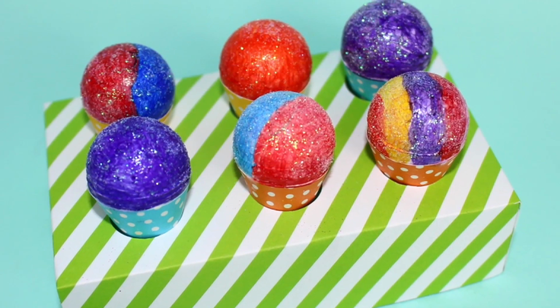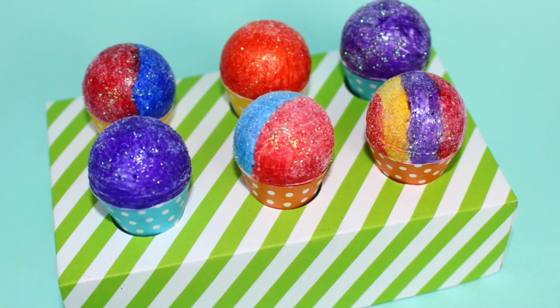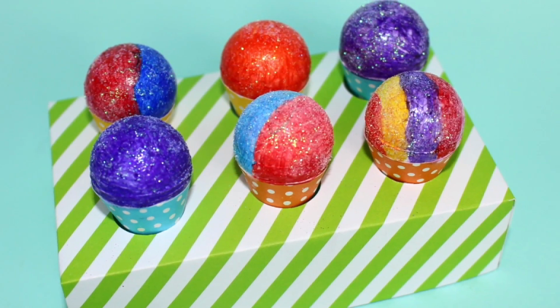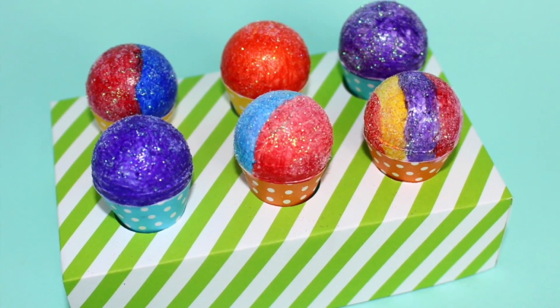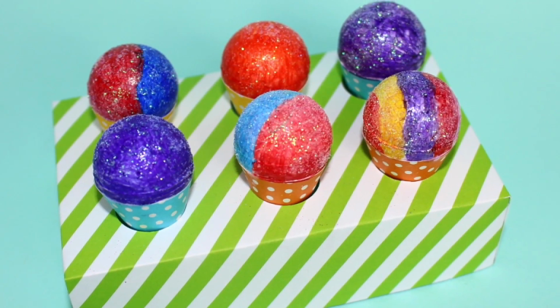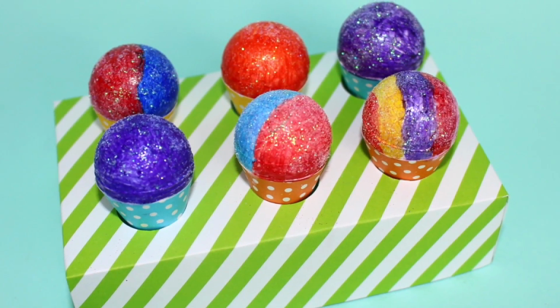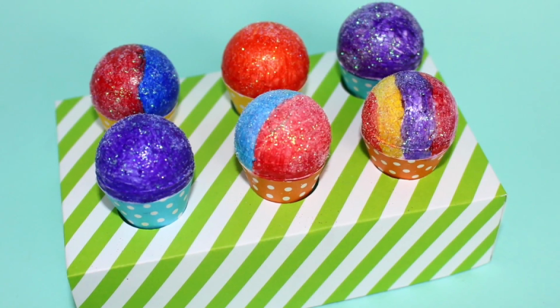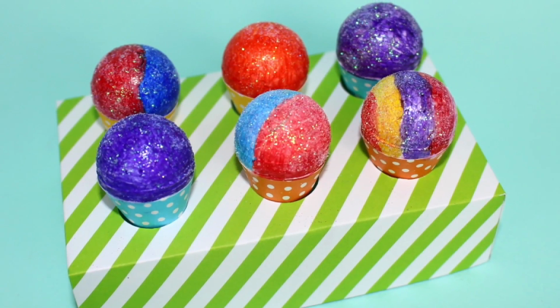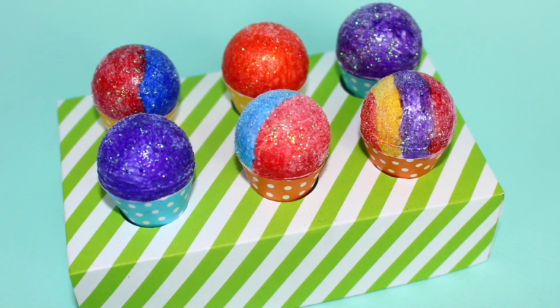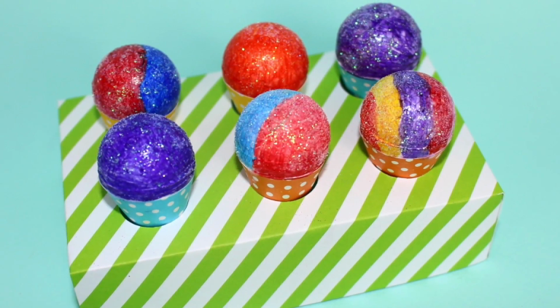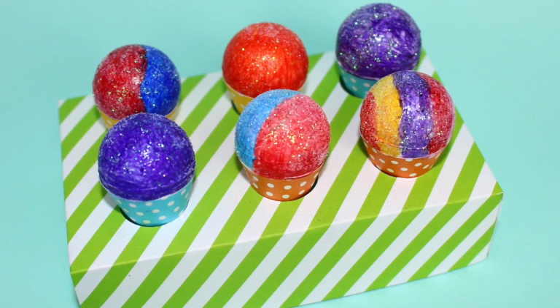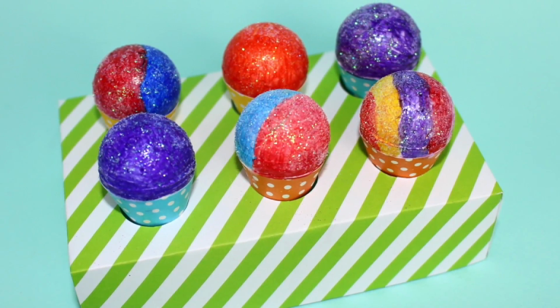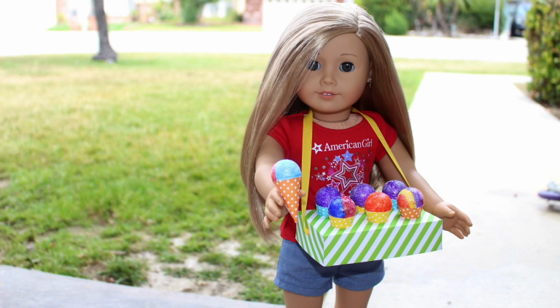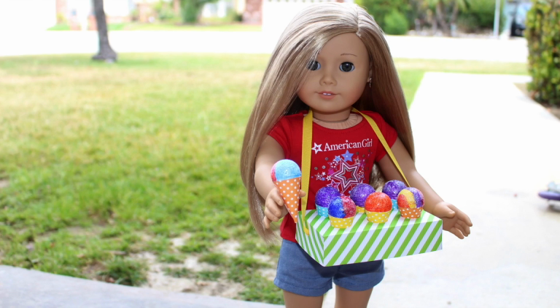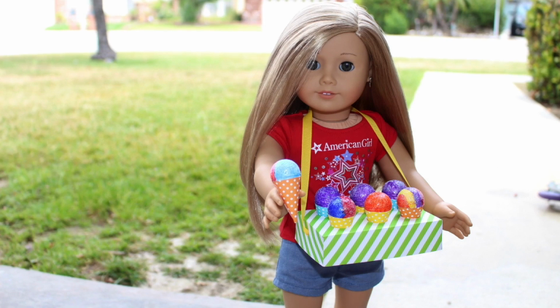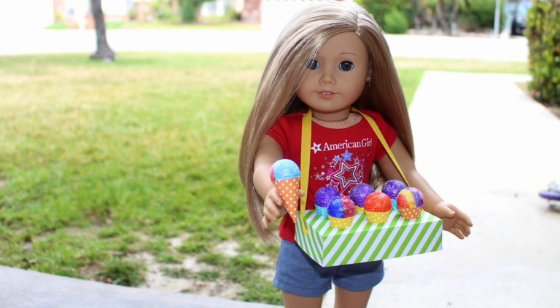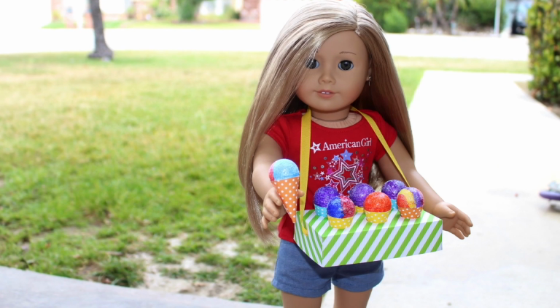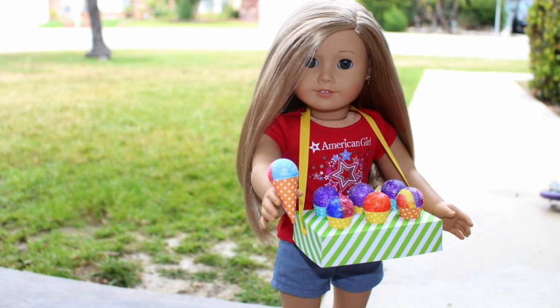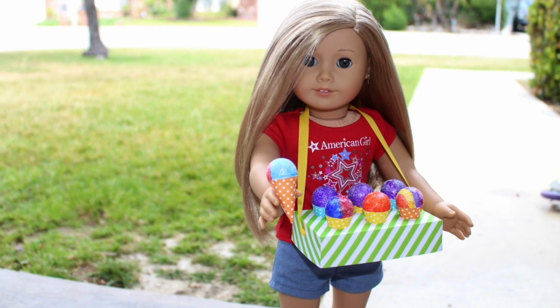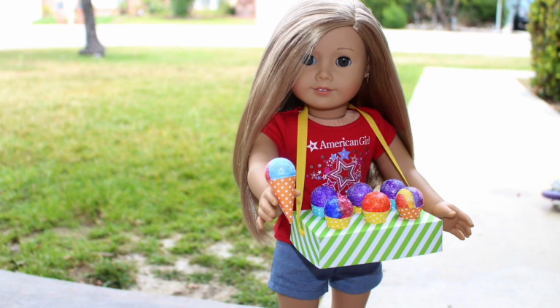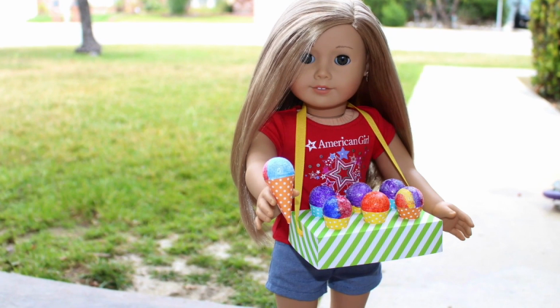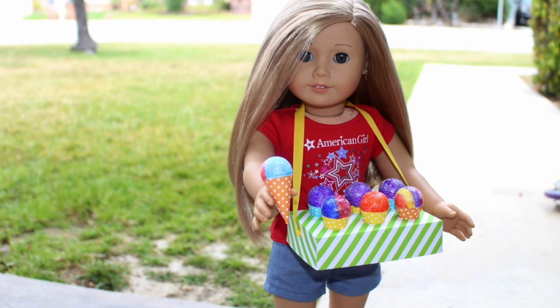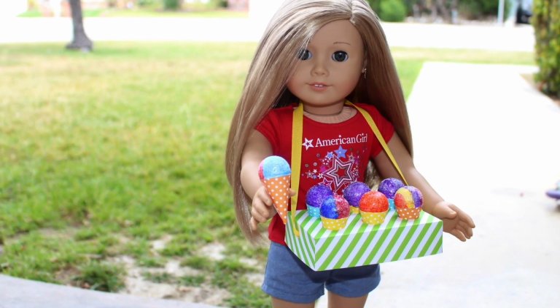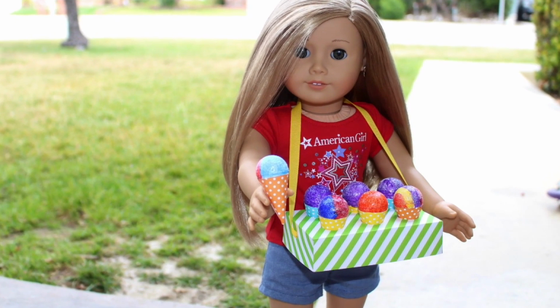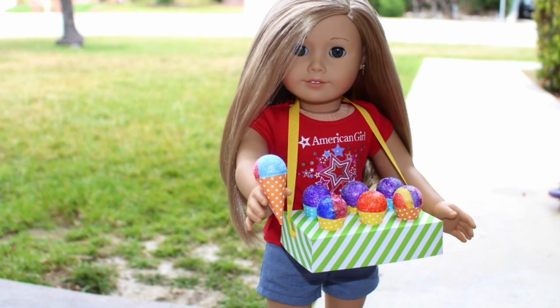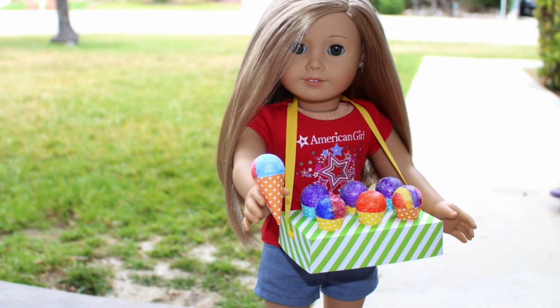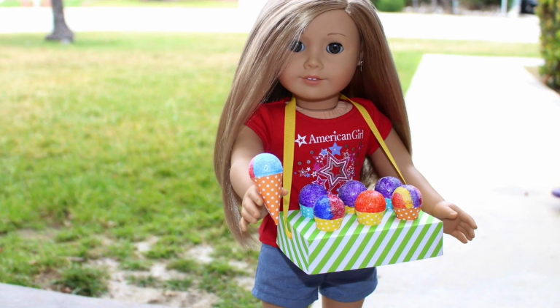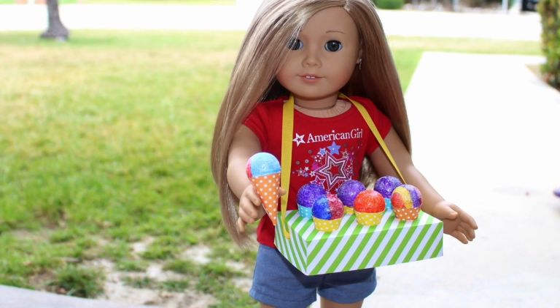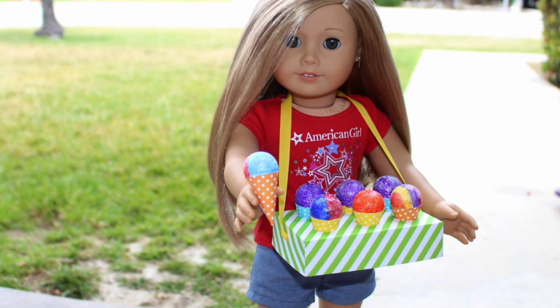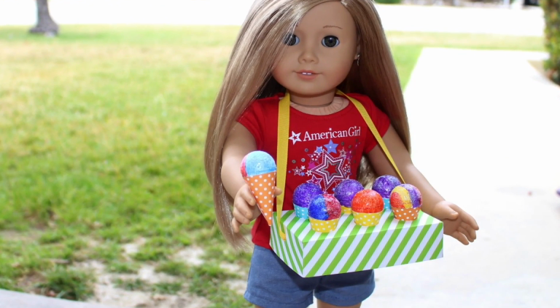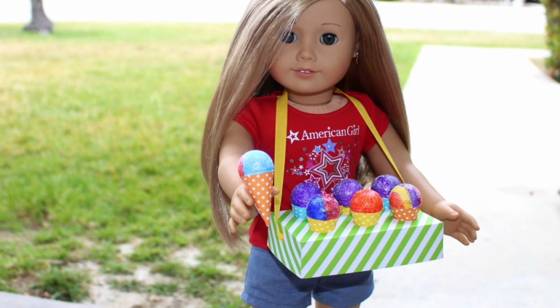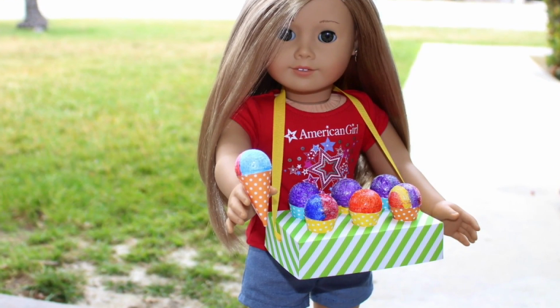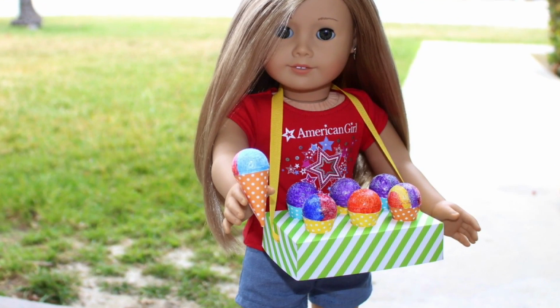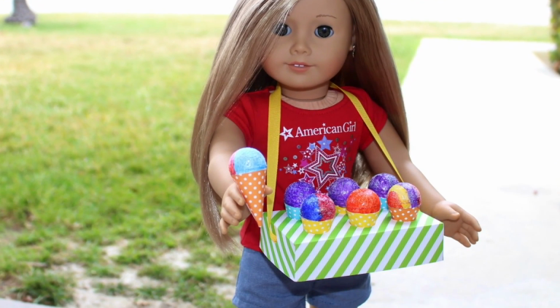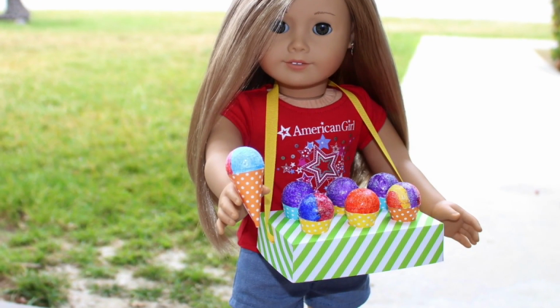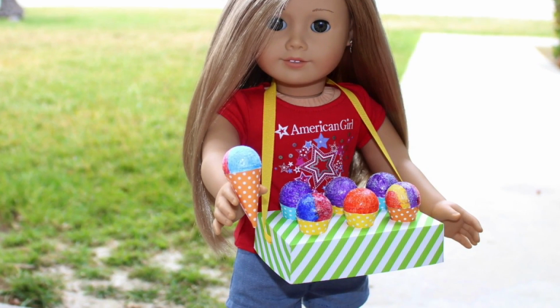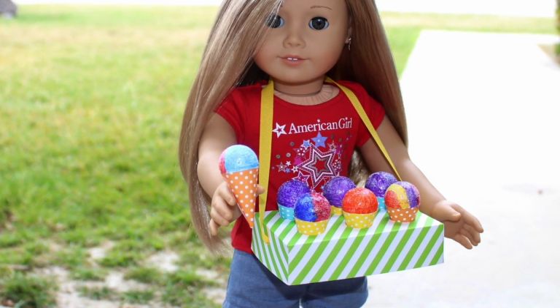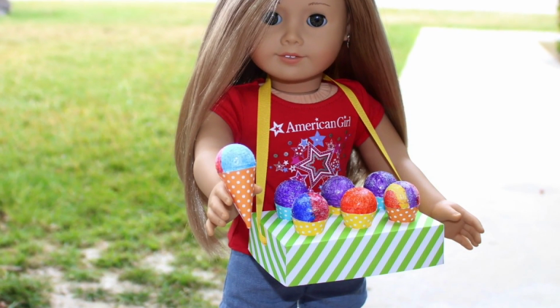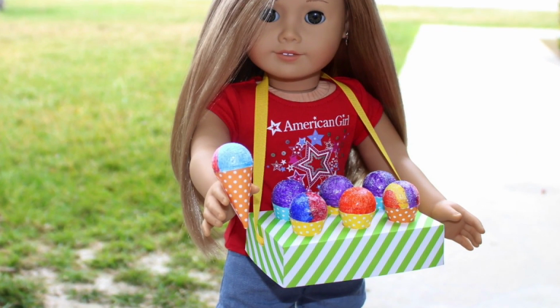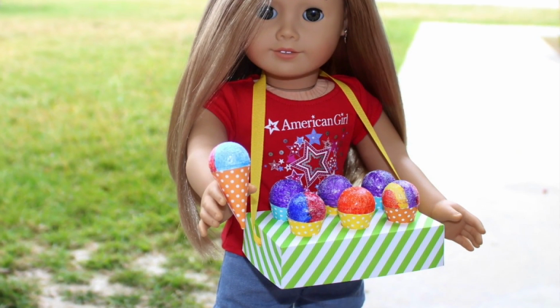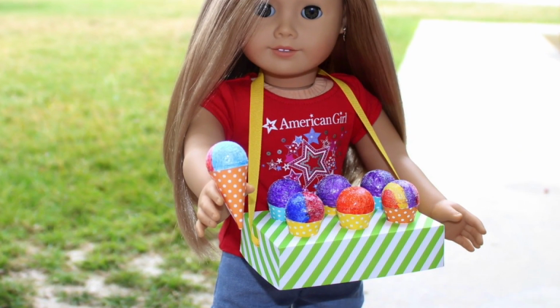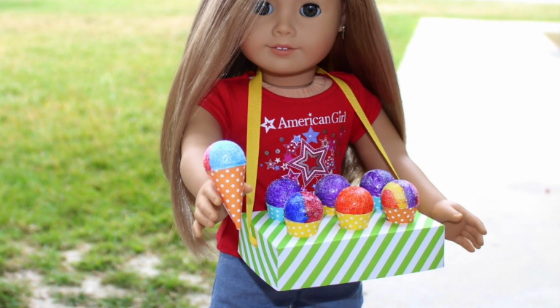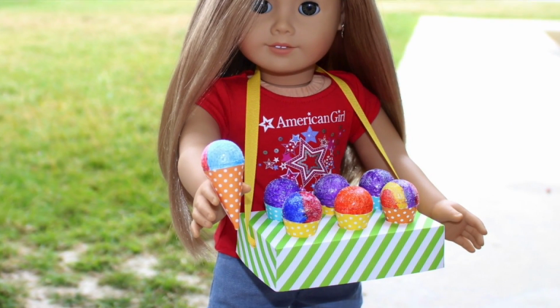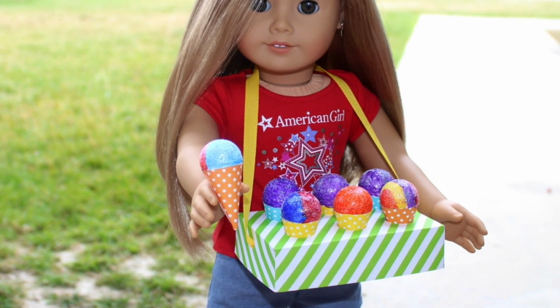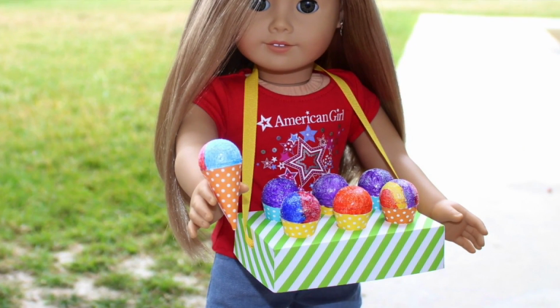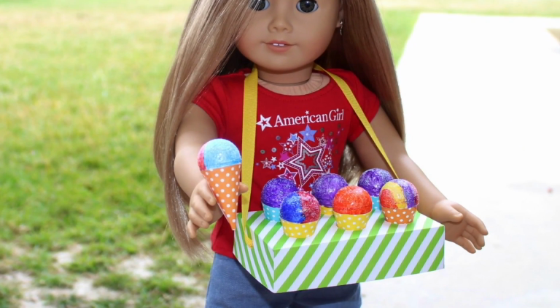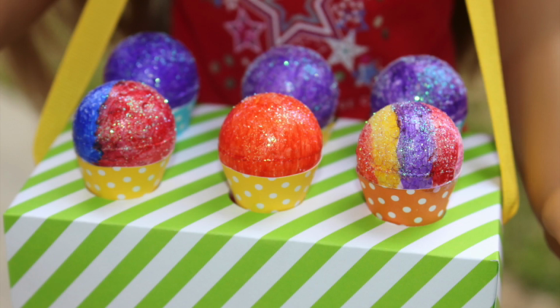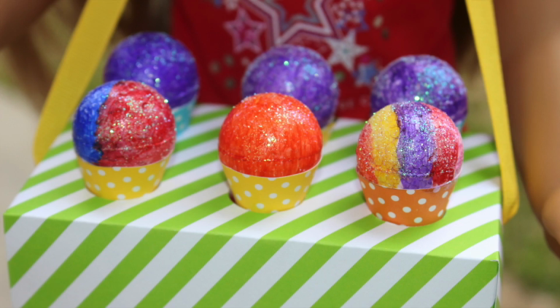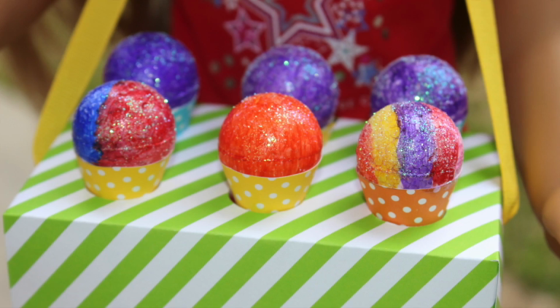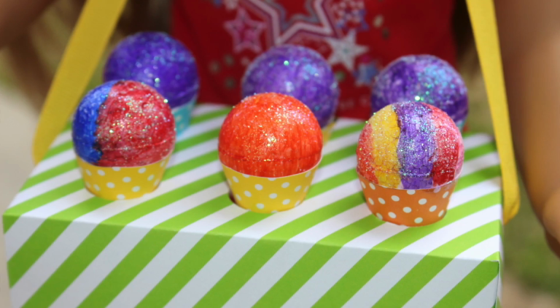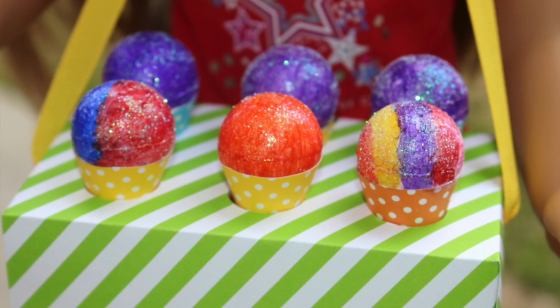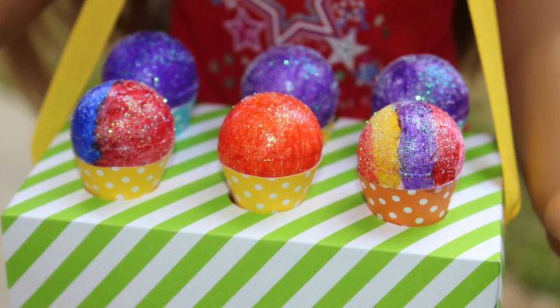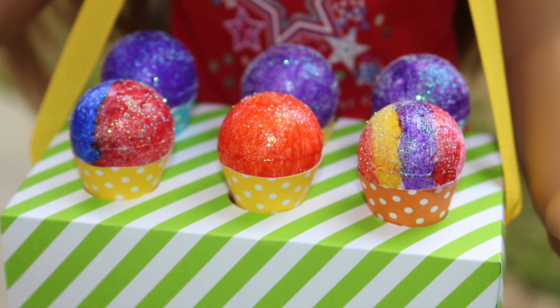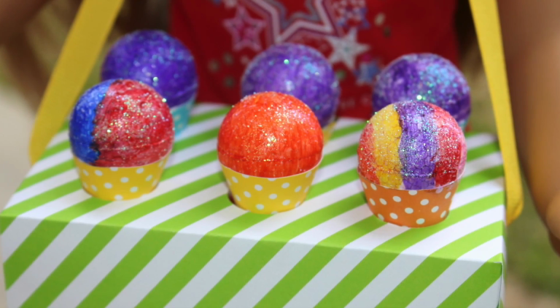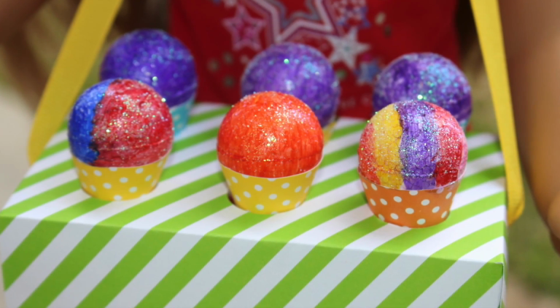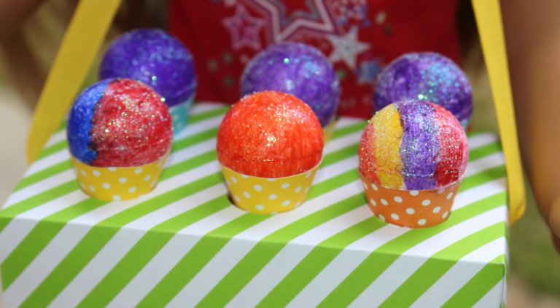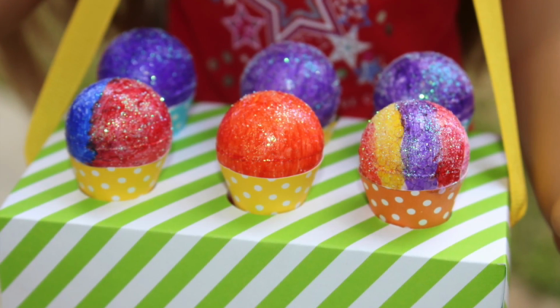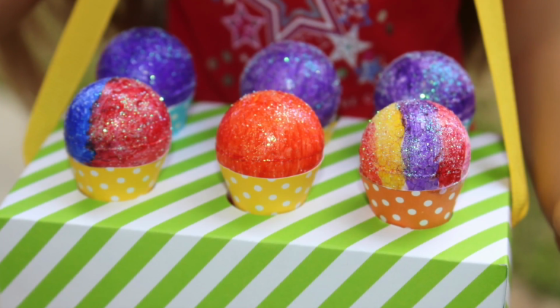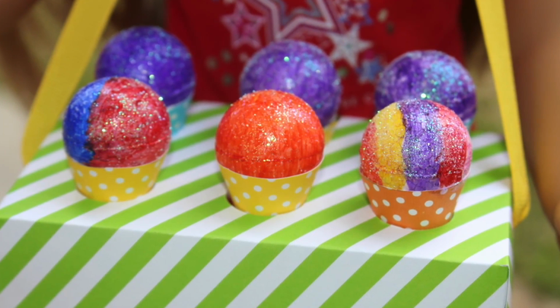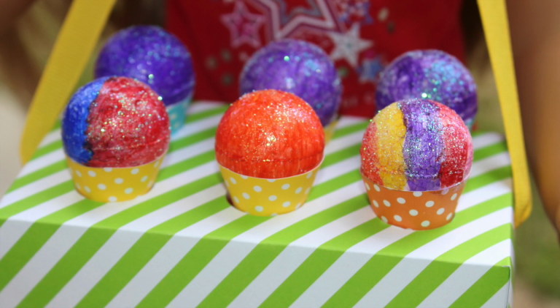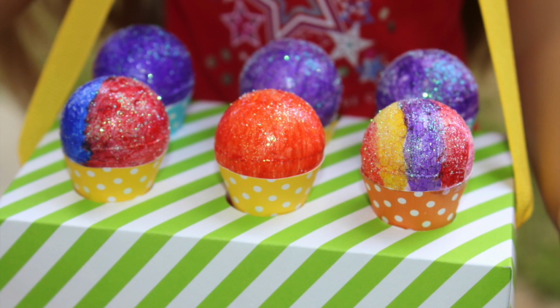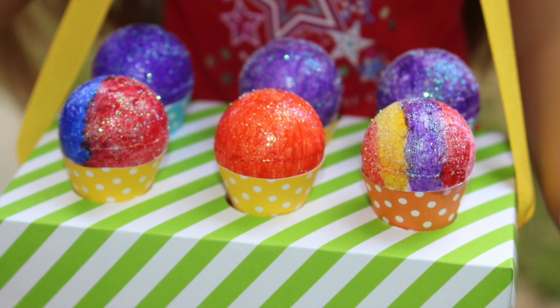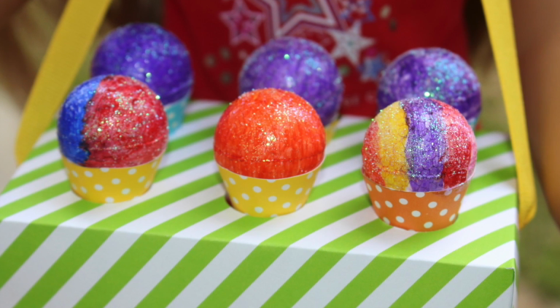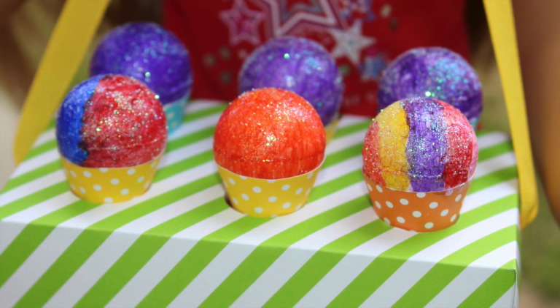Thumbs up if you like snow cones, and be sure to tell us what your favorite flavor is. I think I like Tiger's Blood.